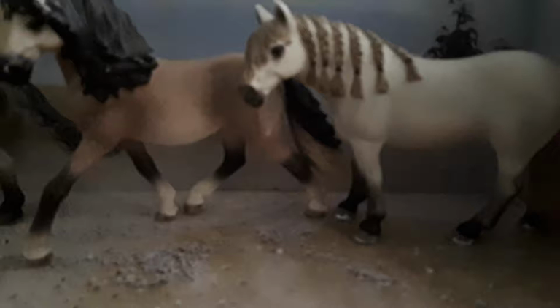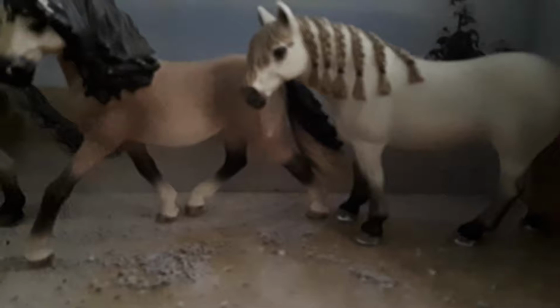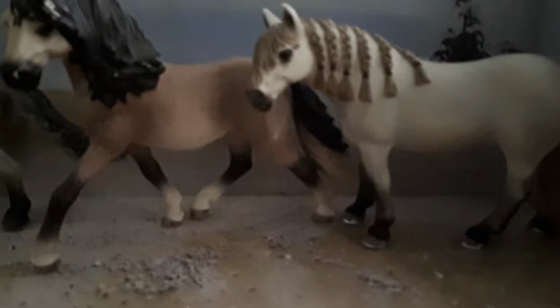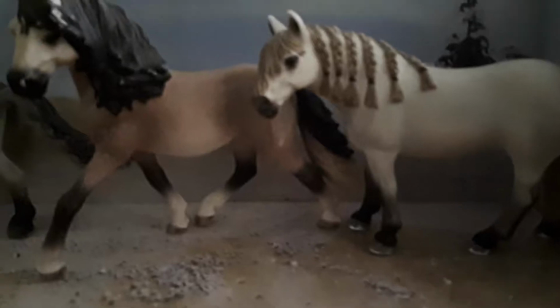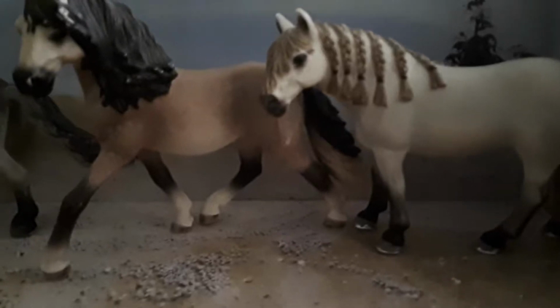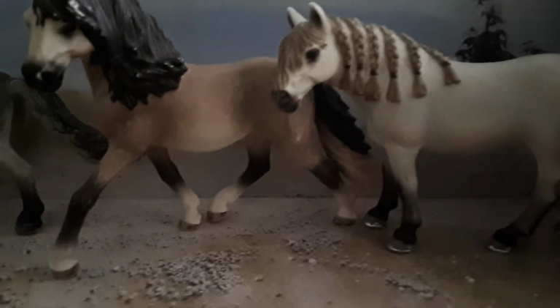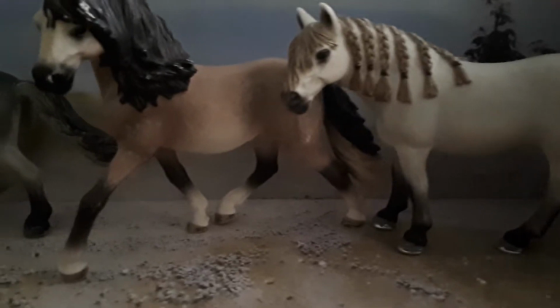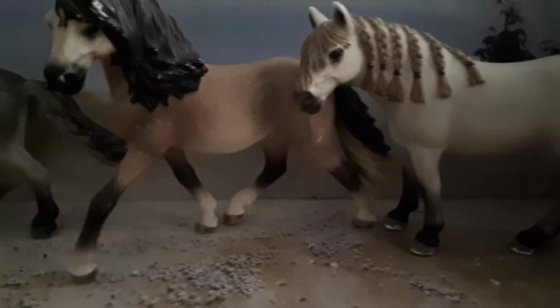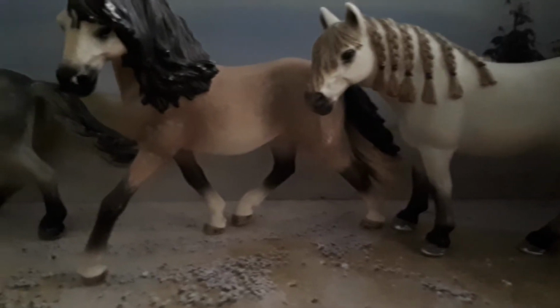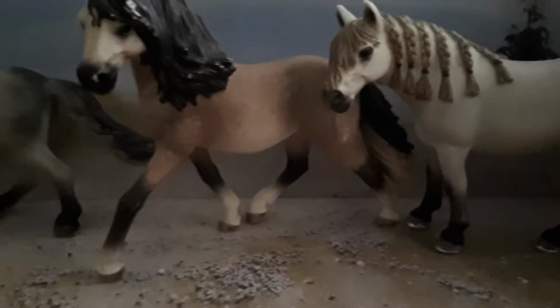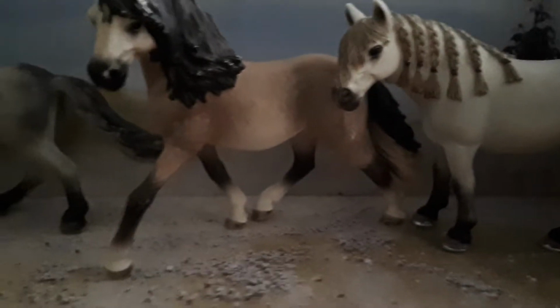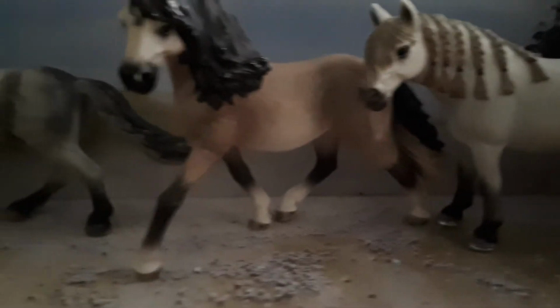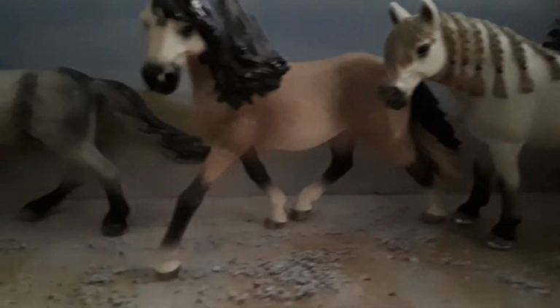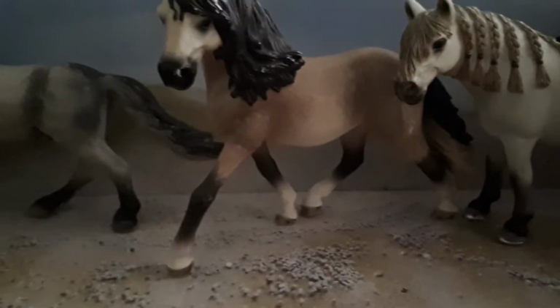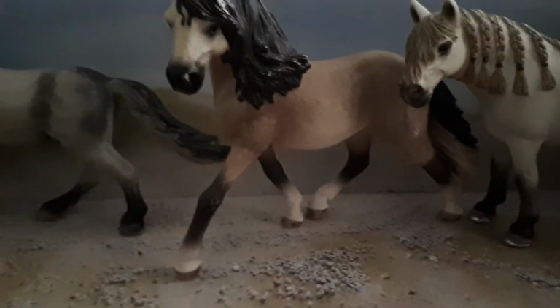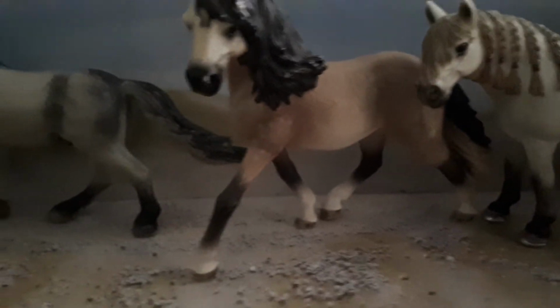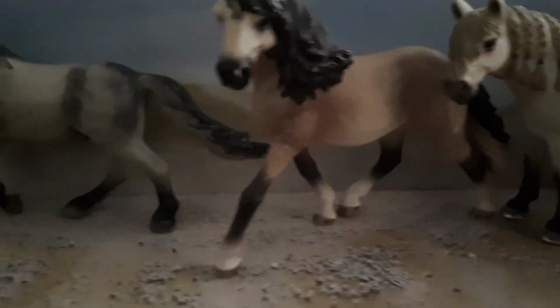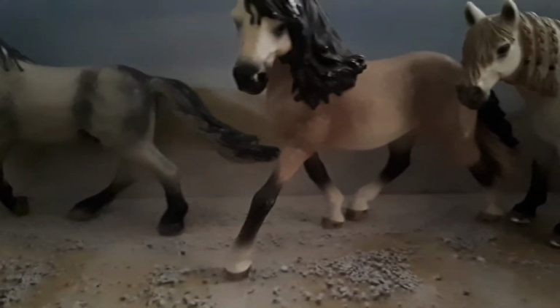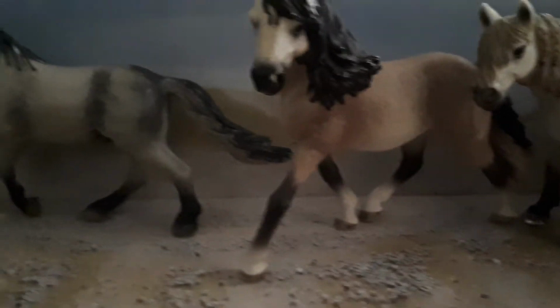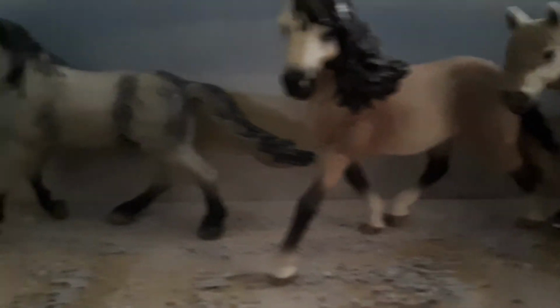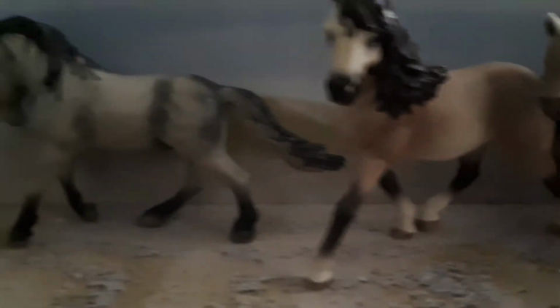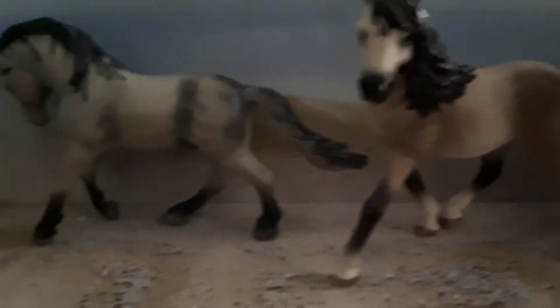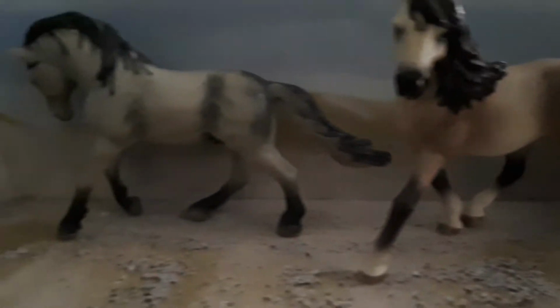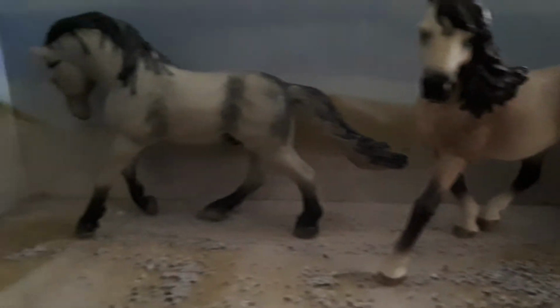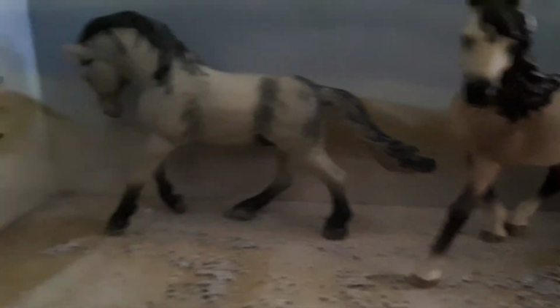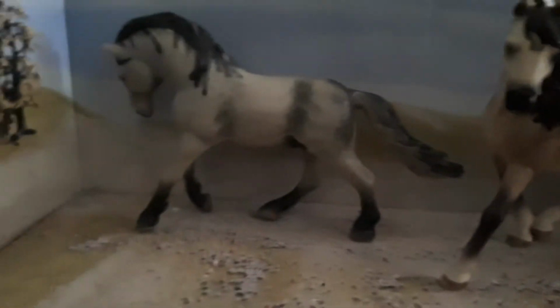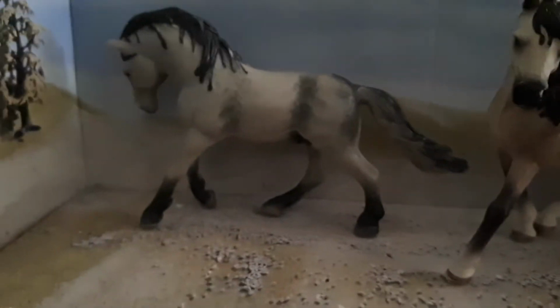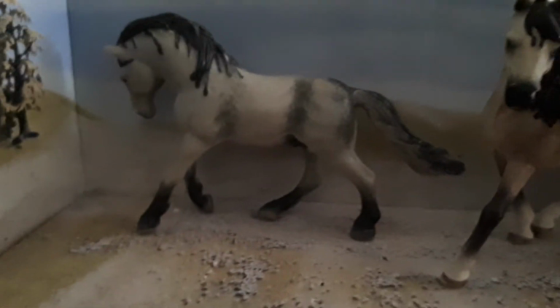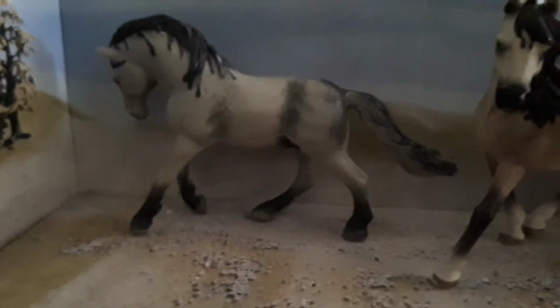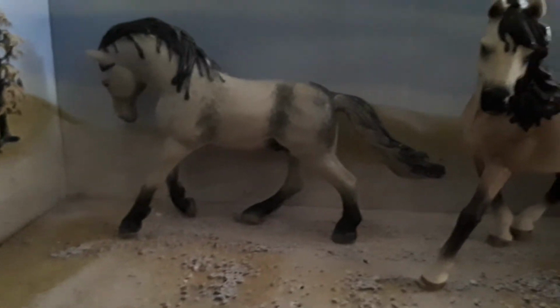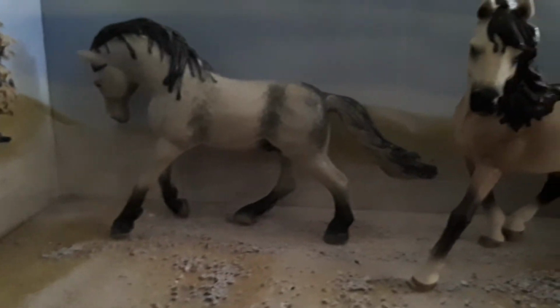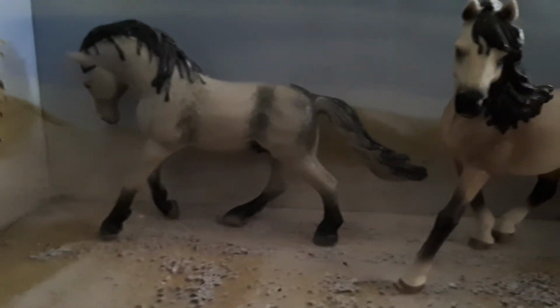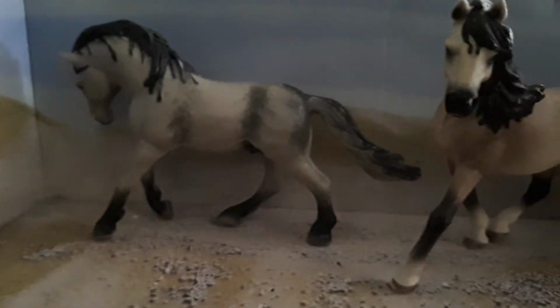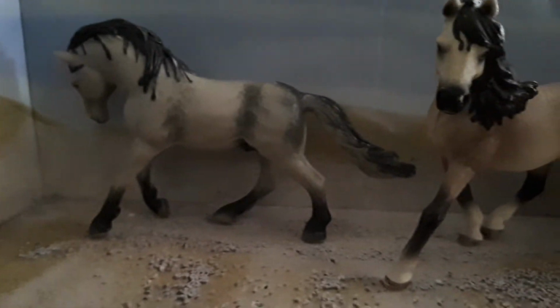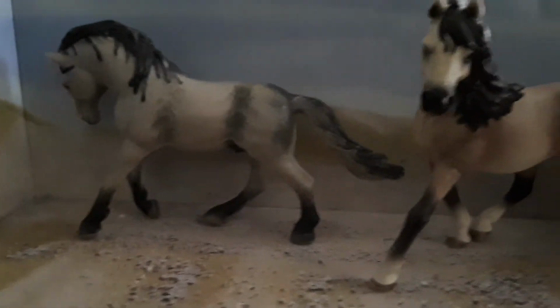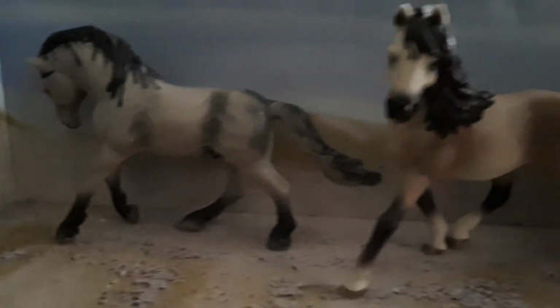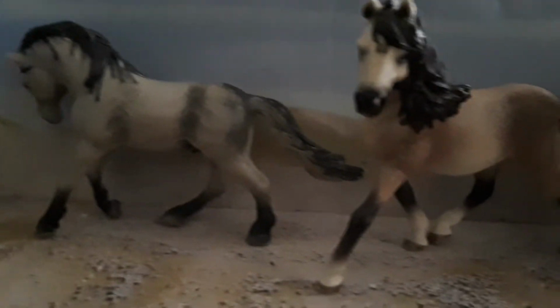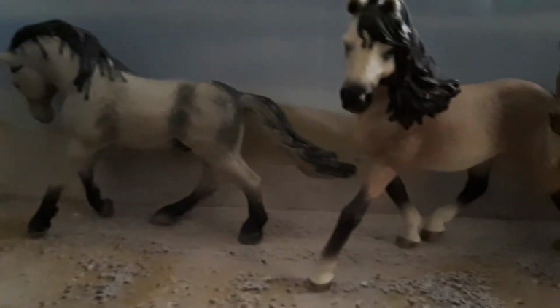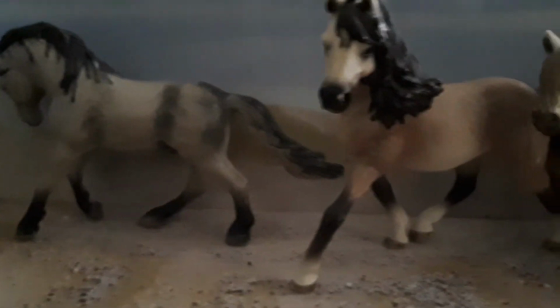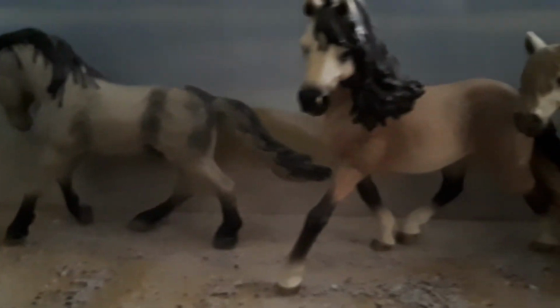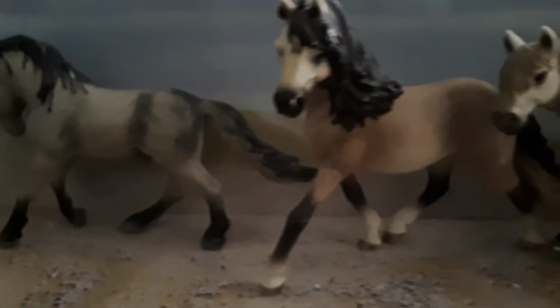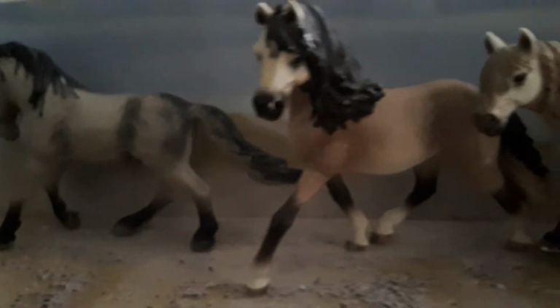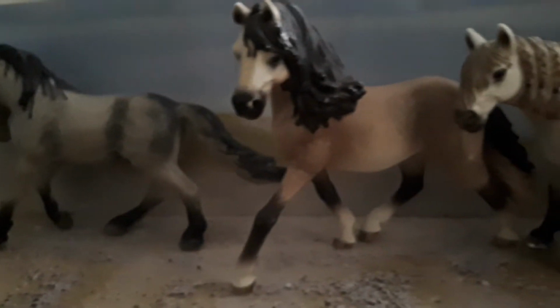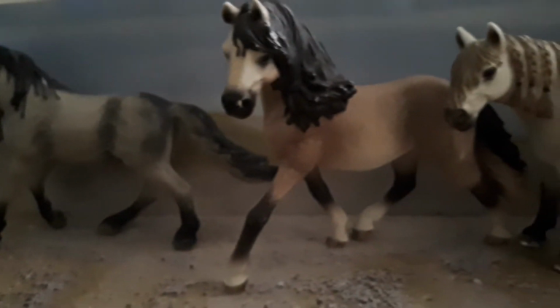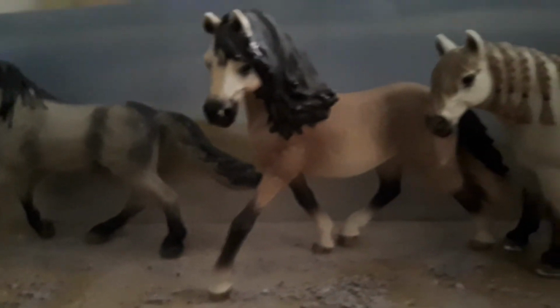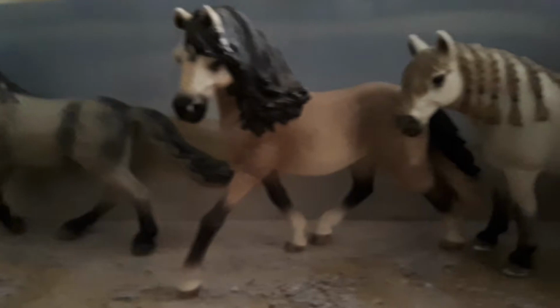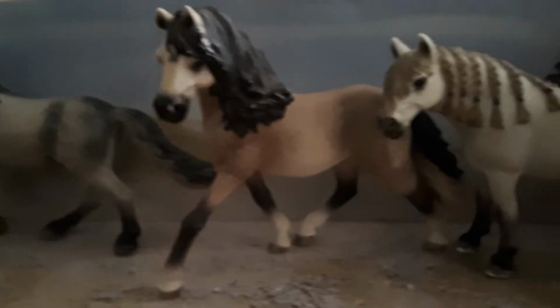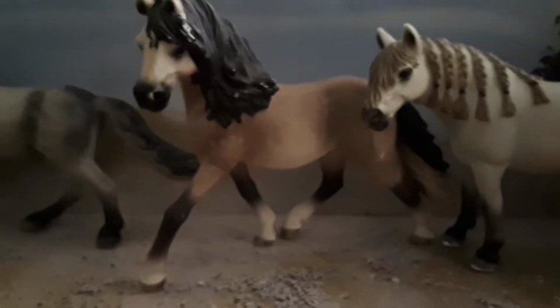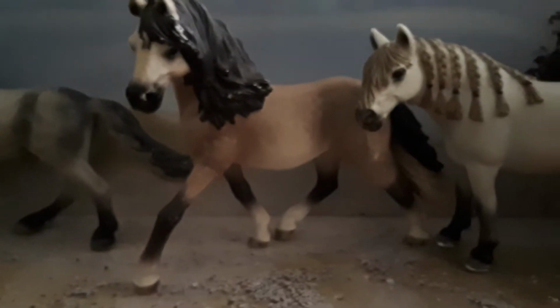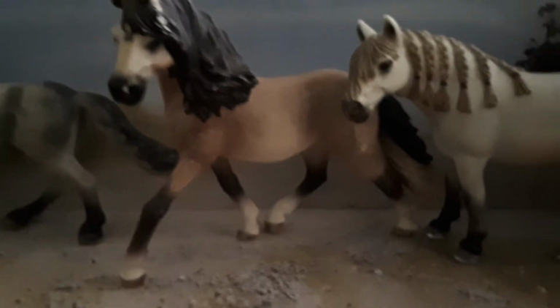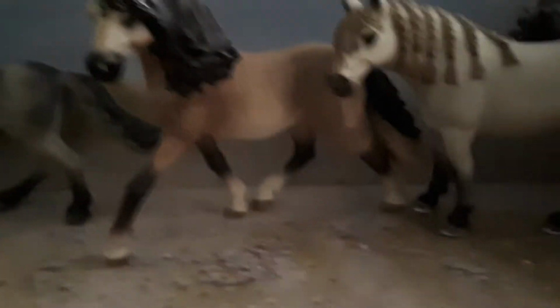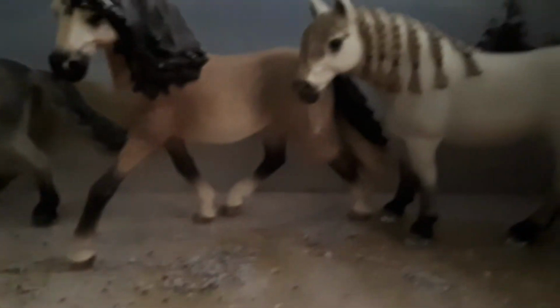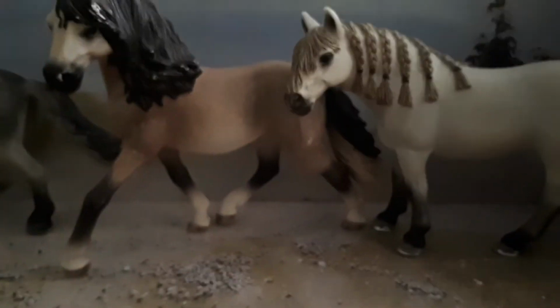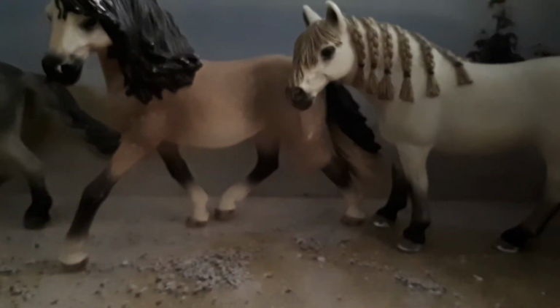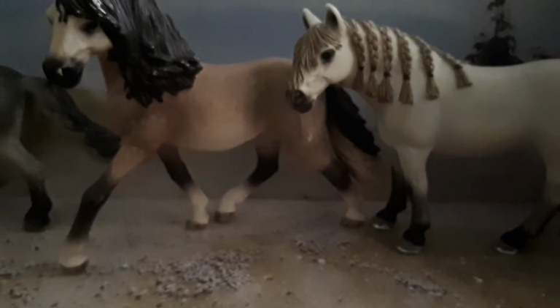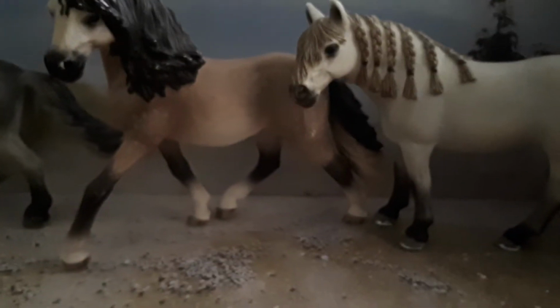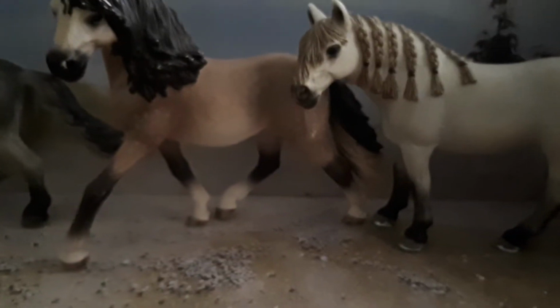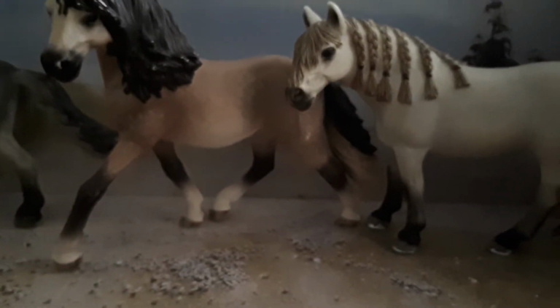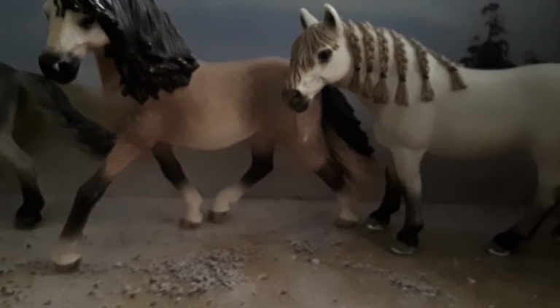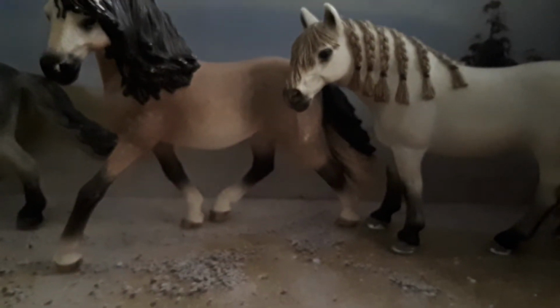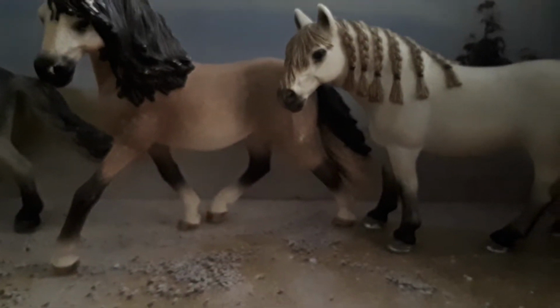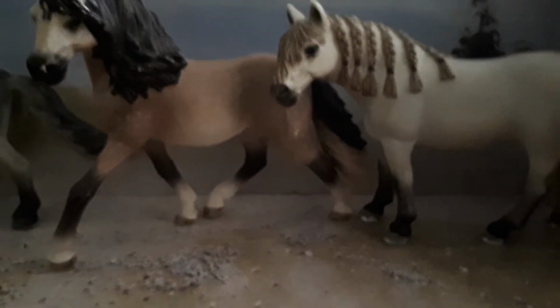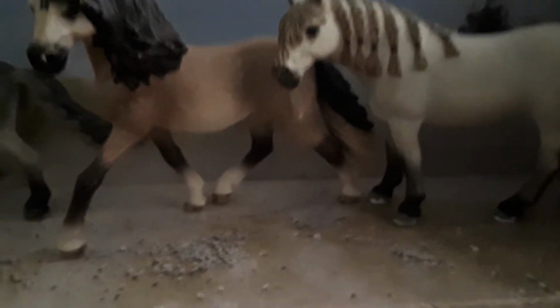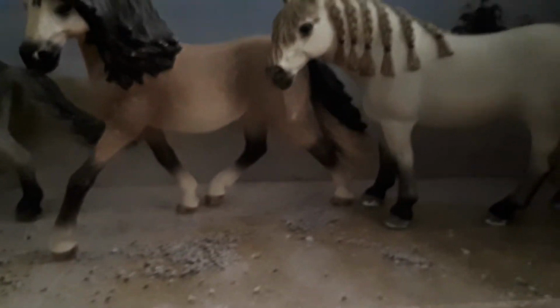Hello, this is Slash Derby Stables. I will be doing a video all about the Andalusian horse. Let's start.